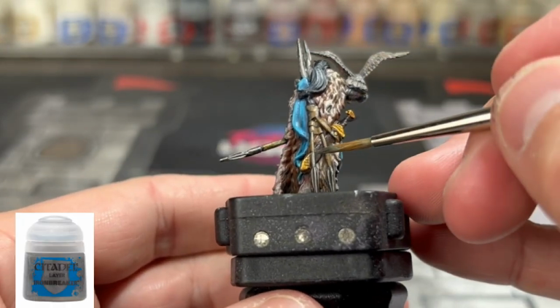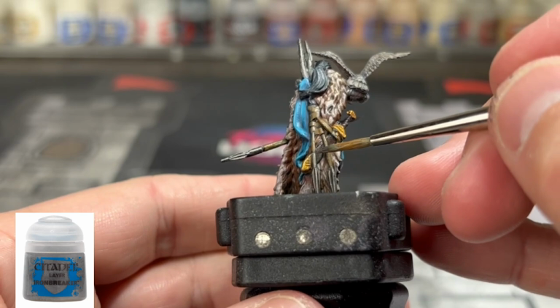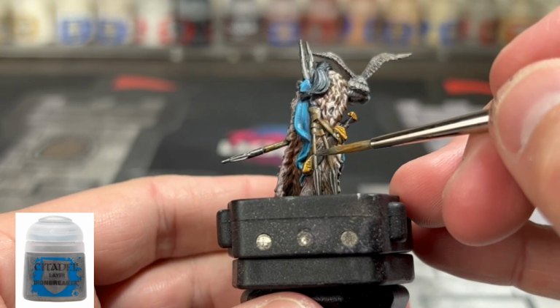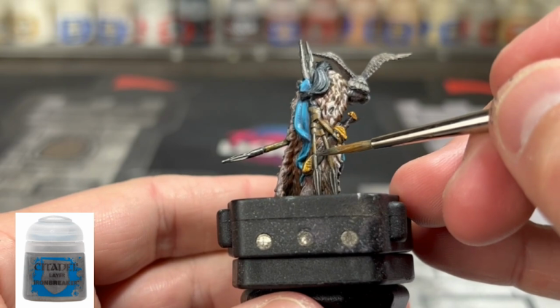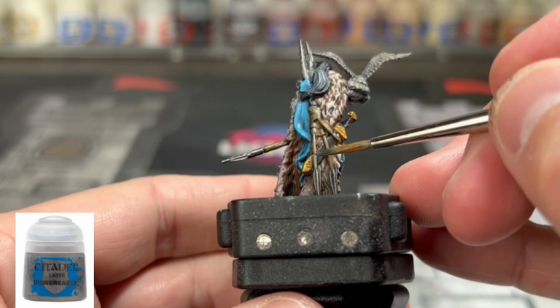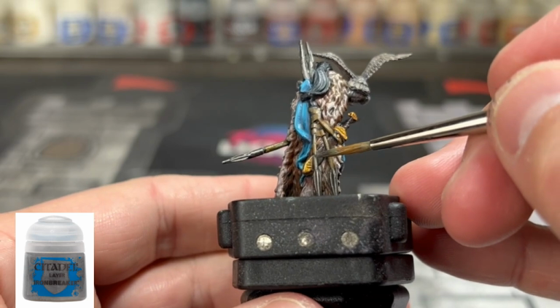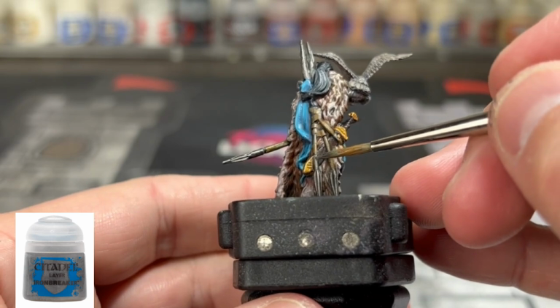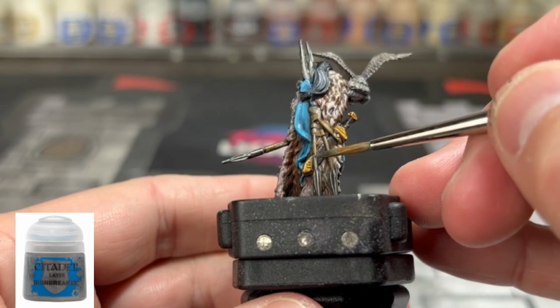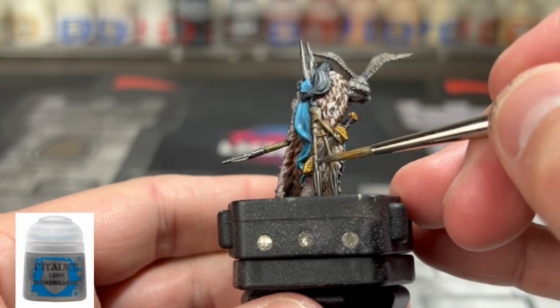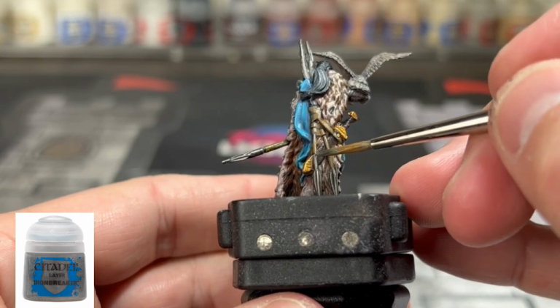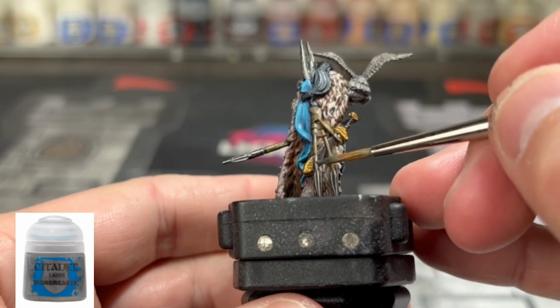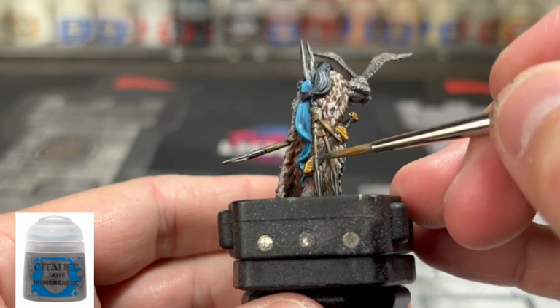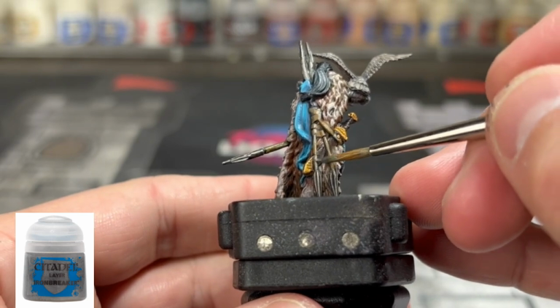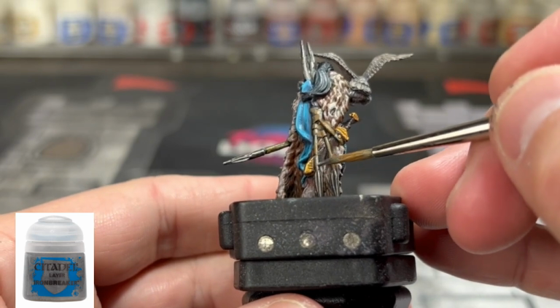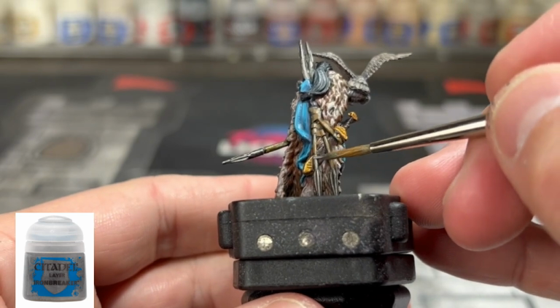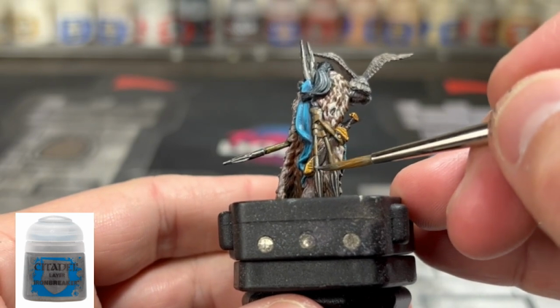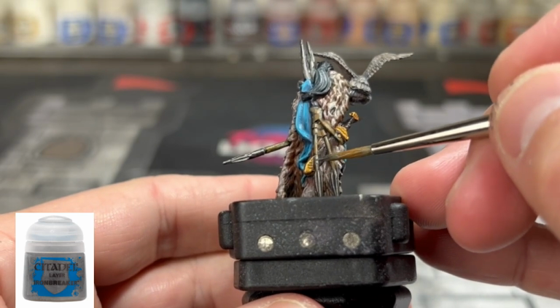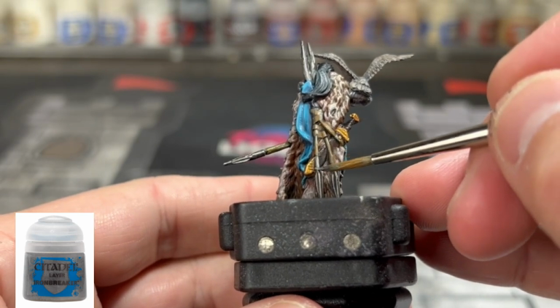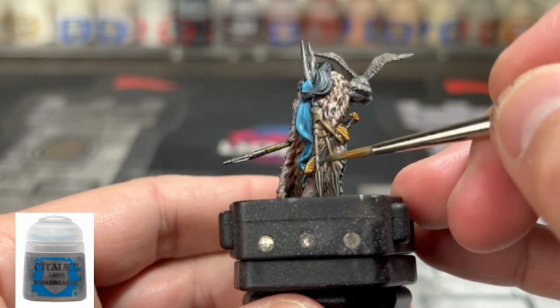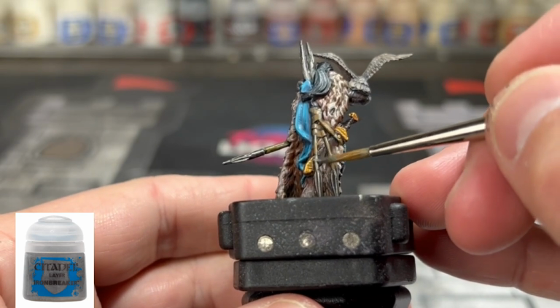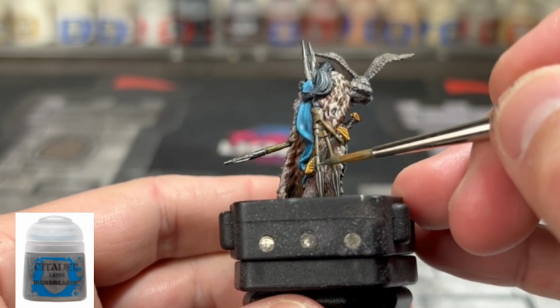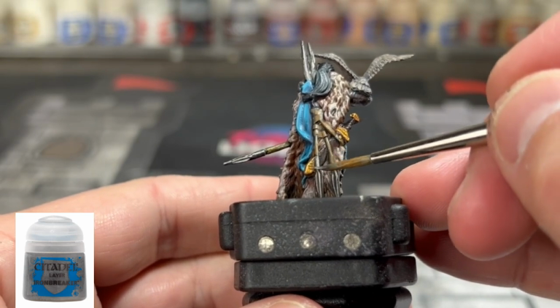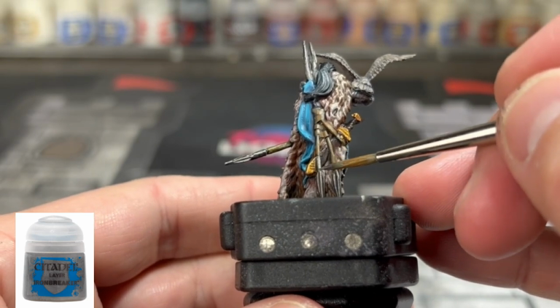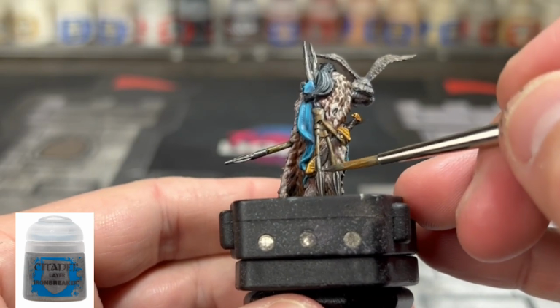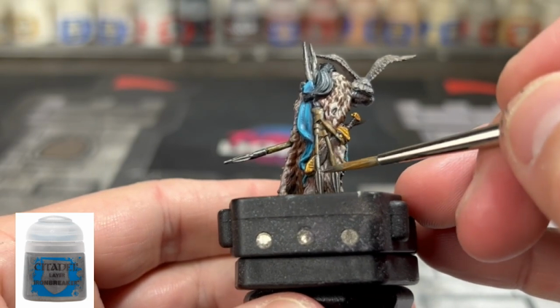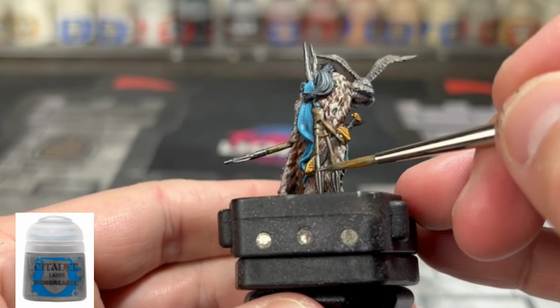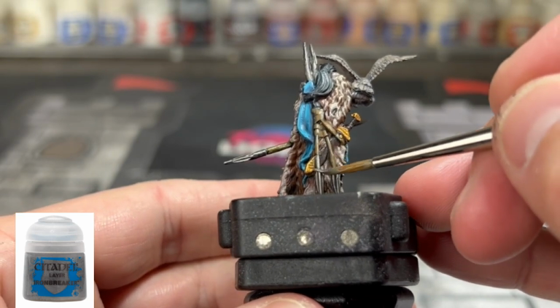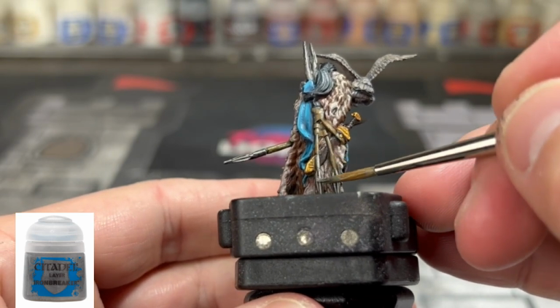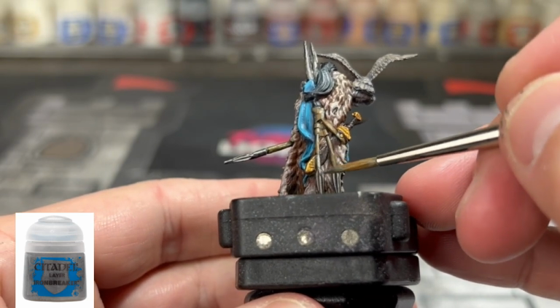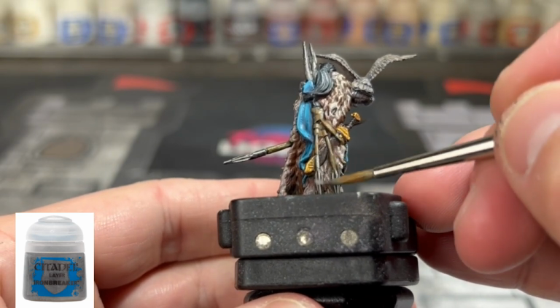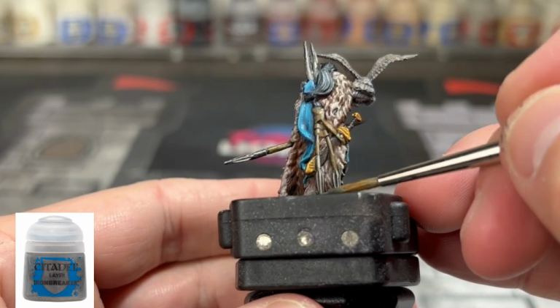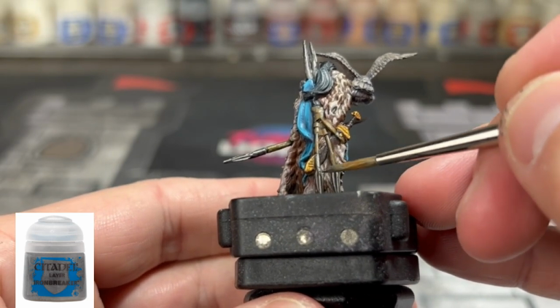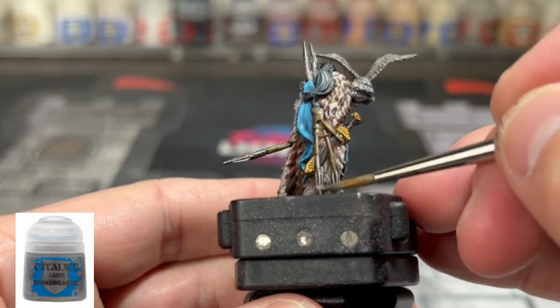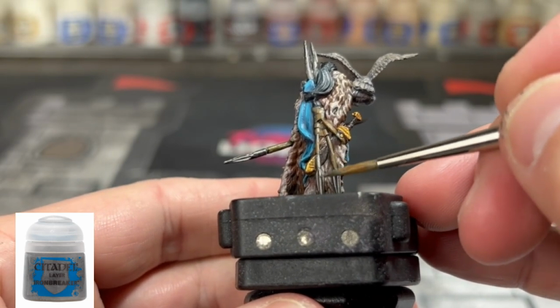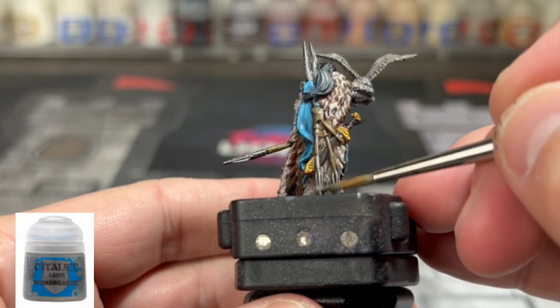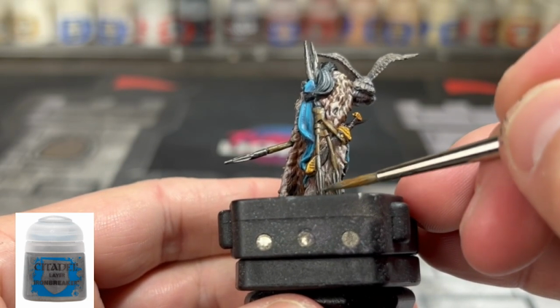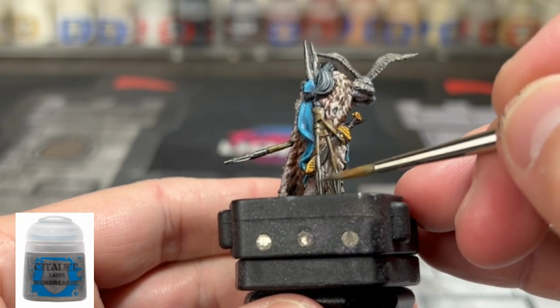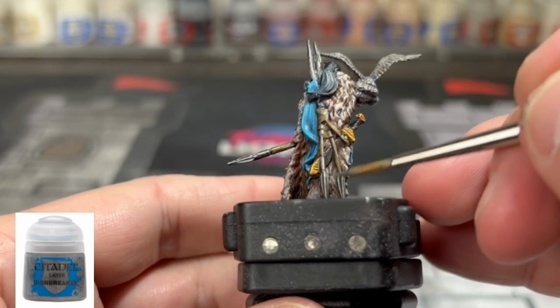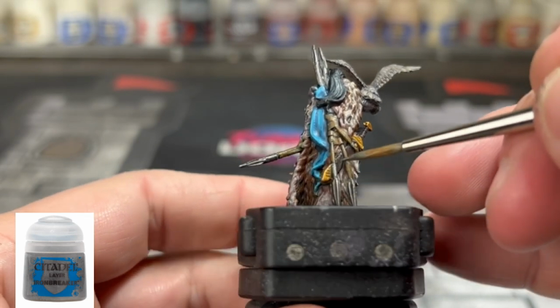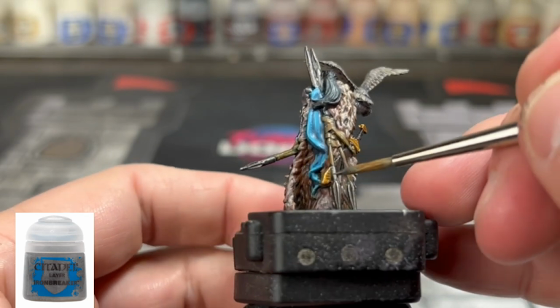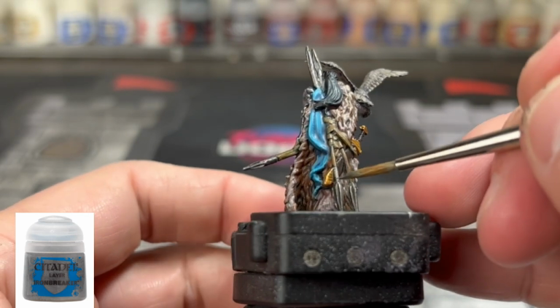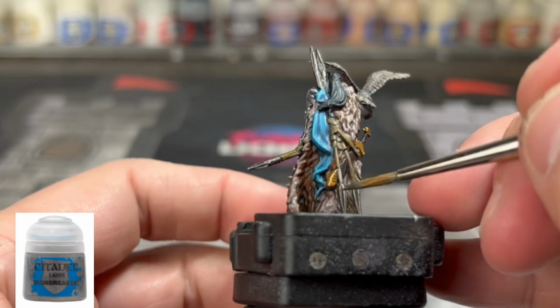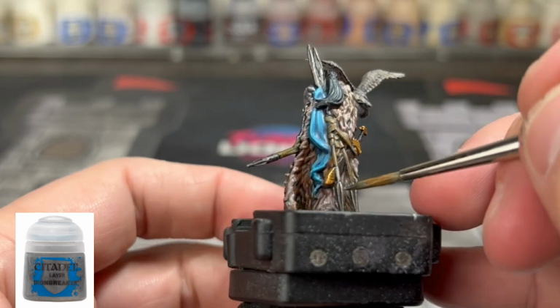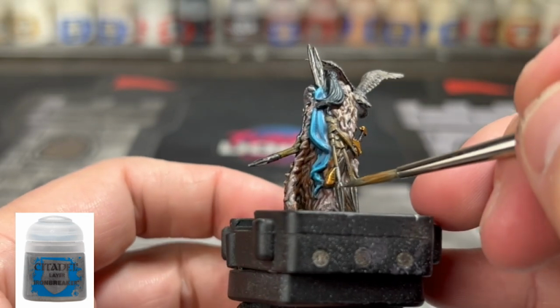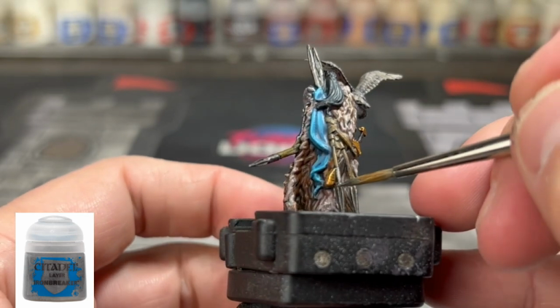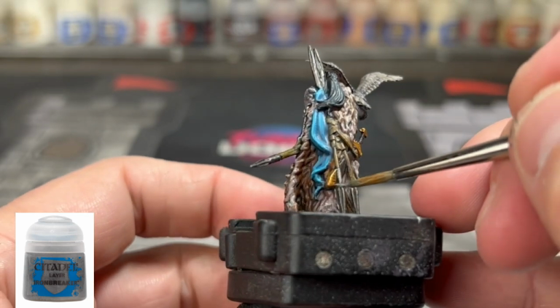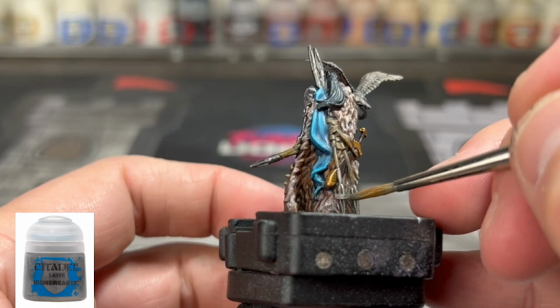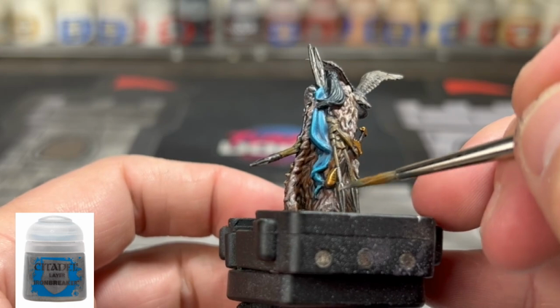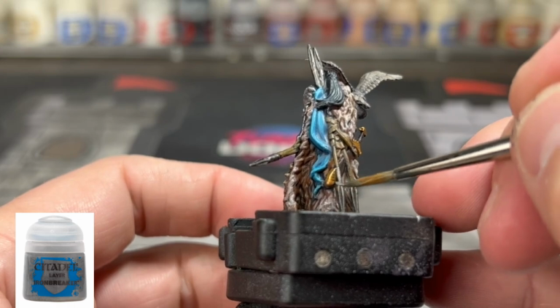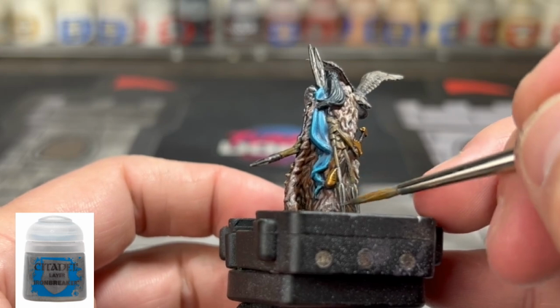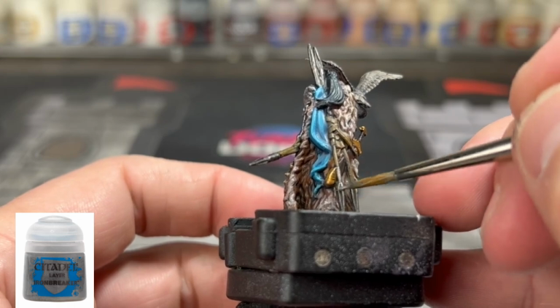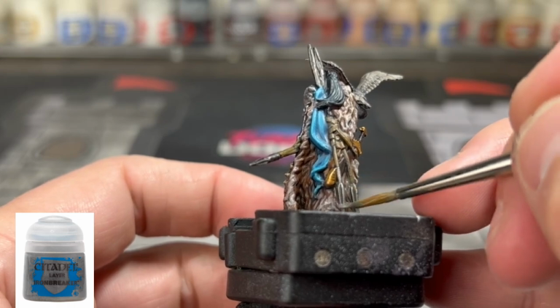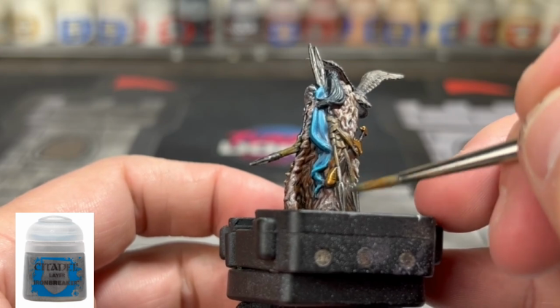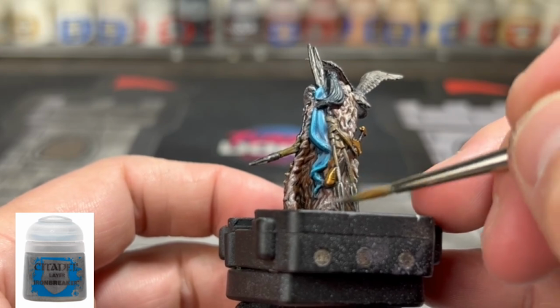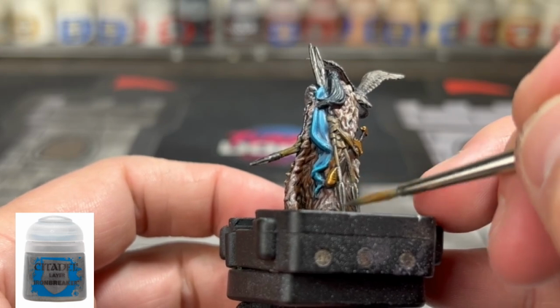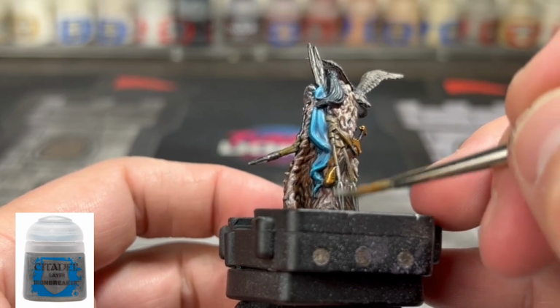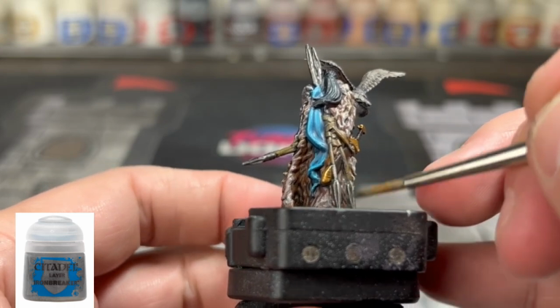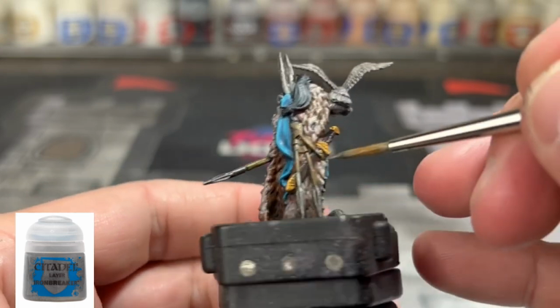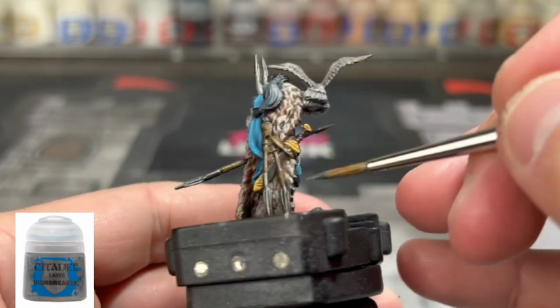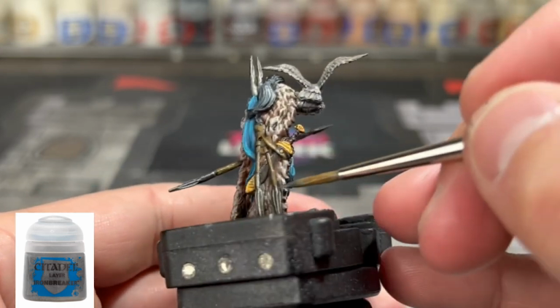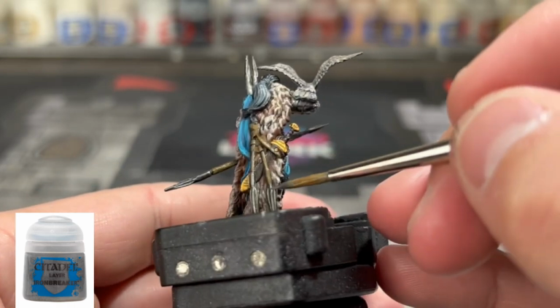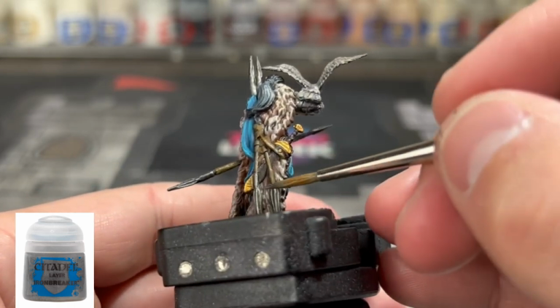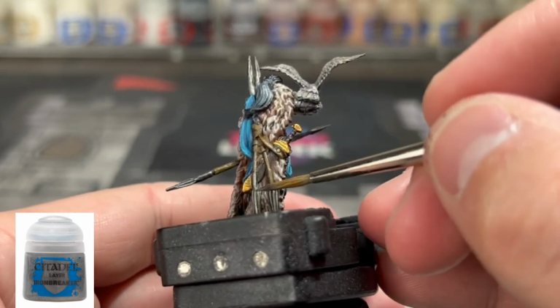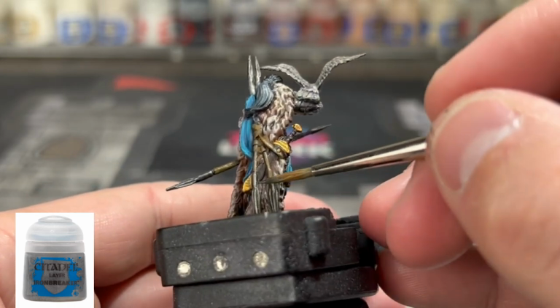Next we're going to put some Ironbreaker on our metal areas to brighten them up.